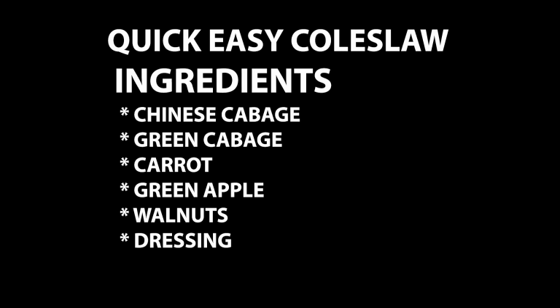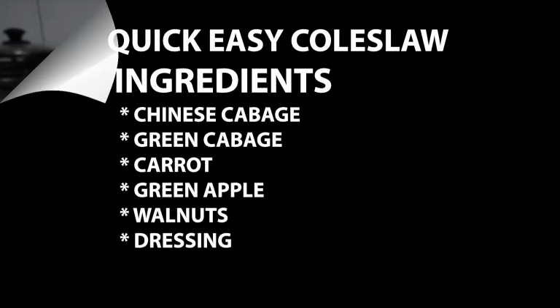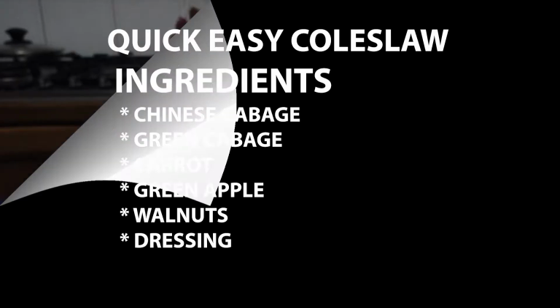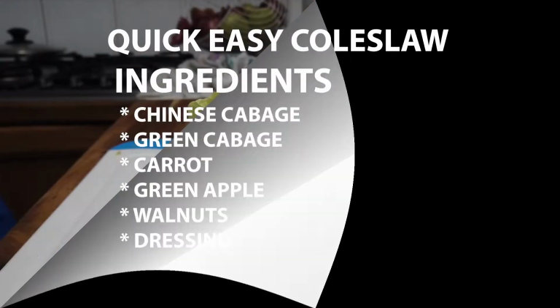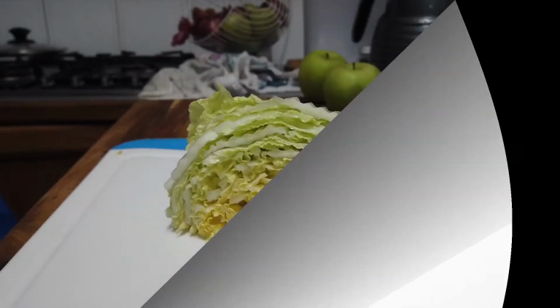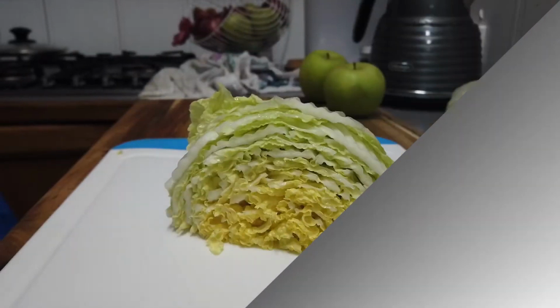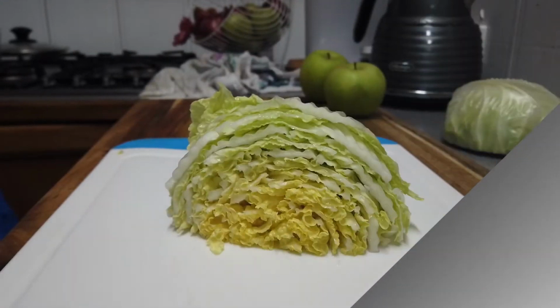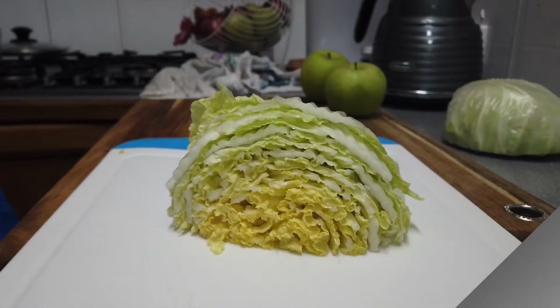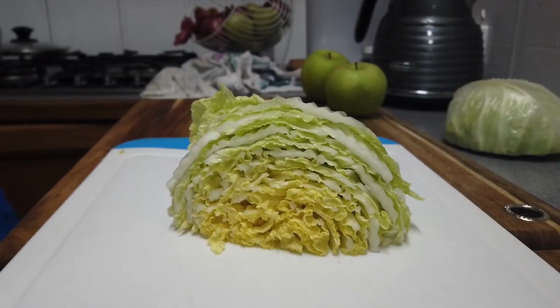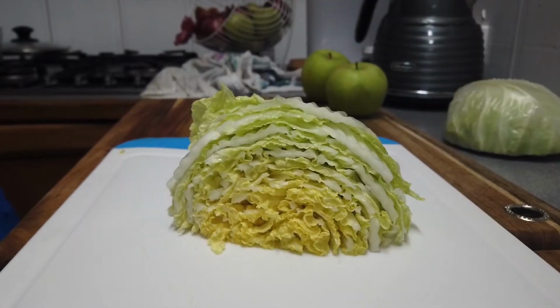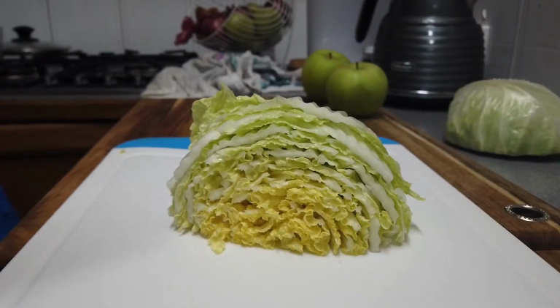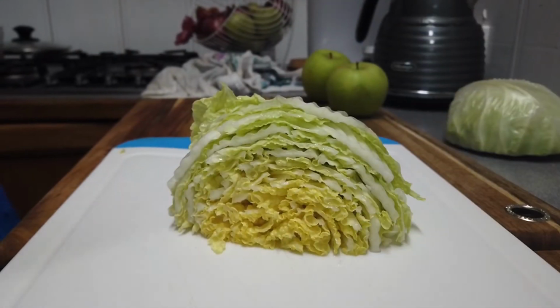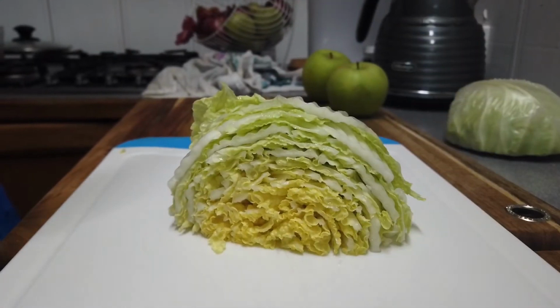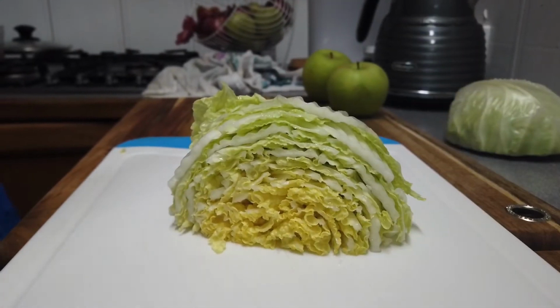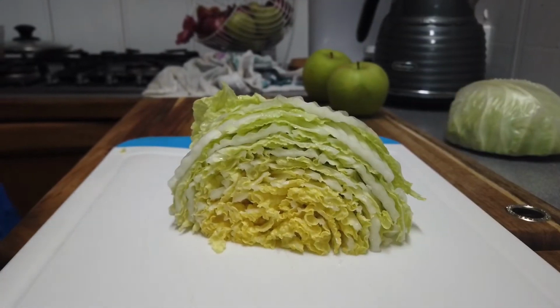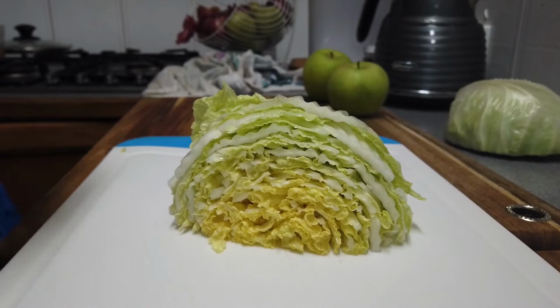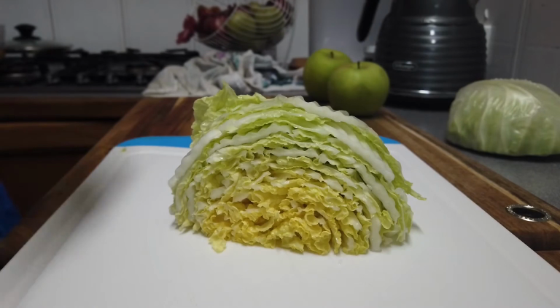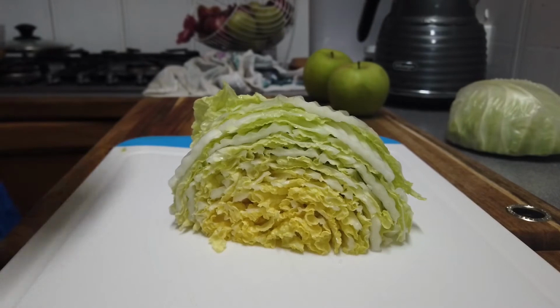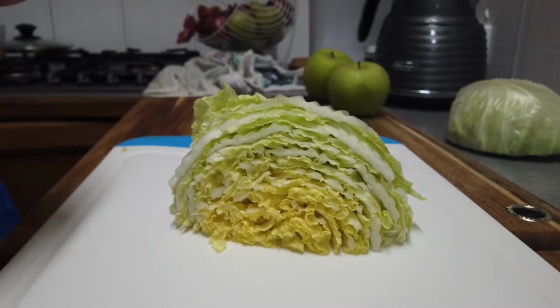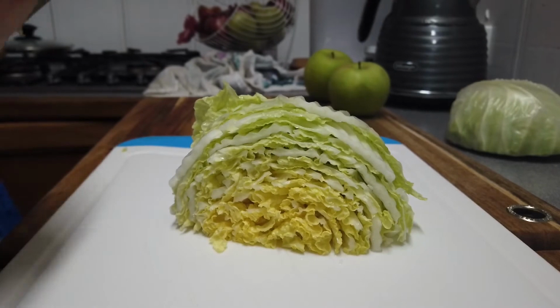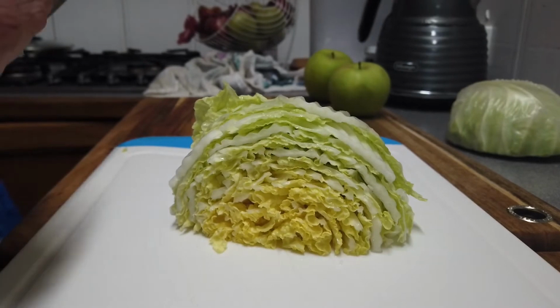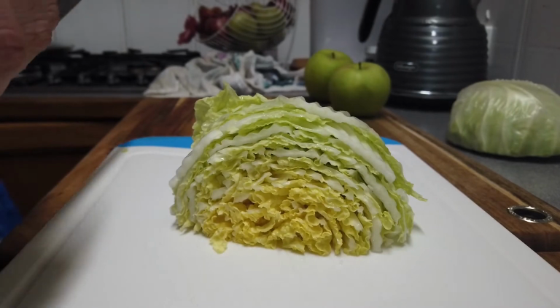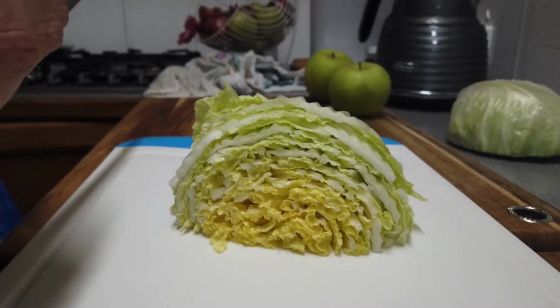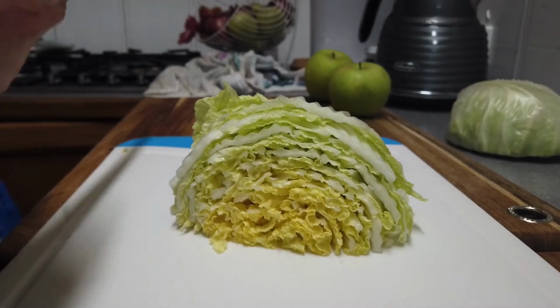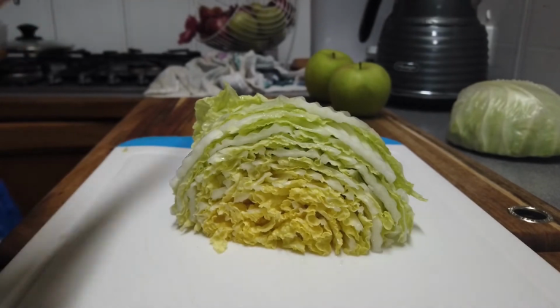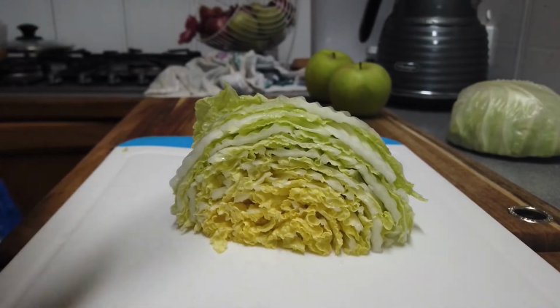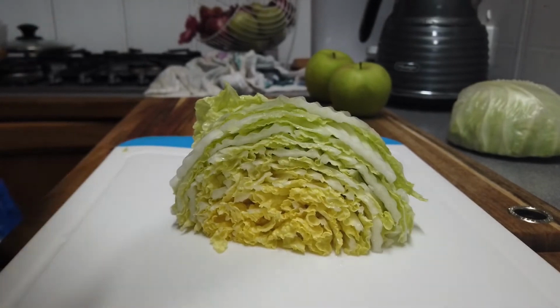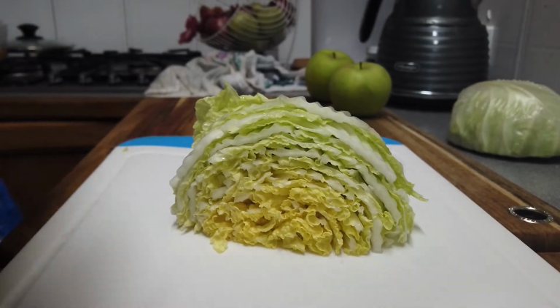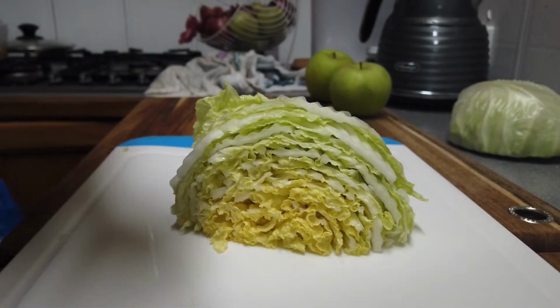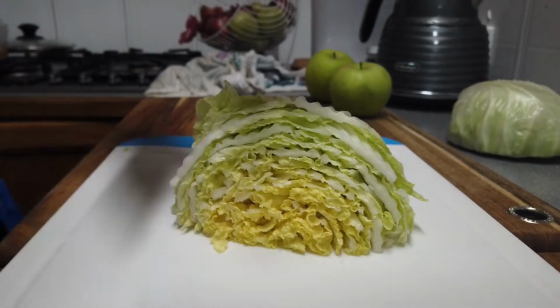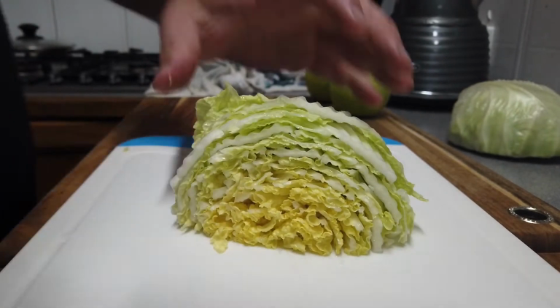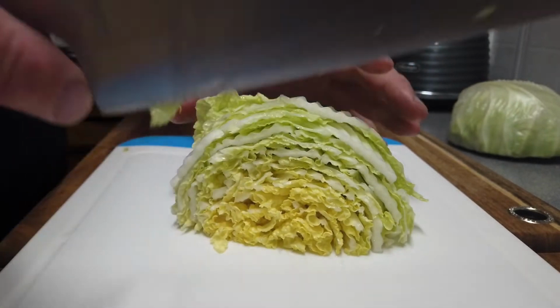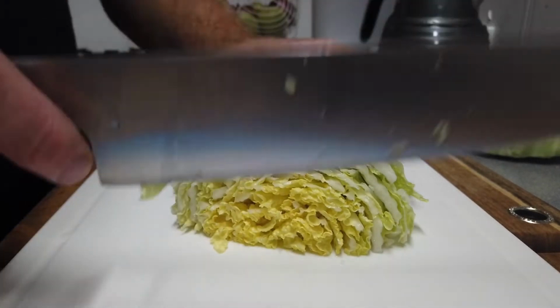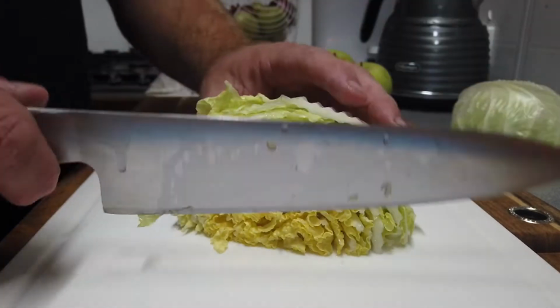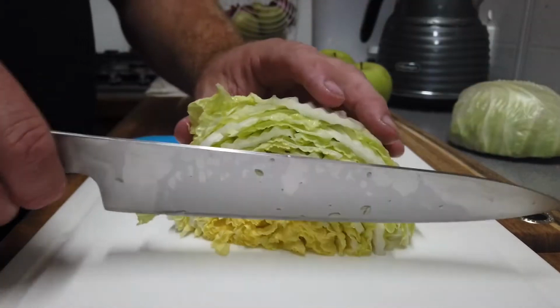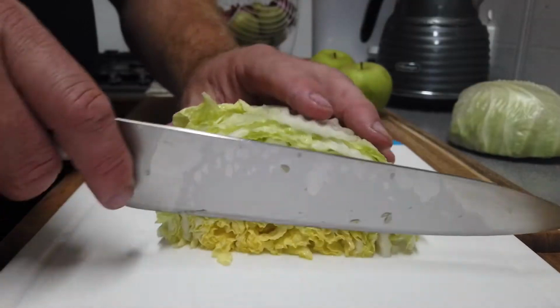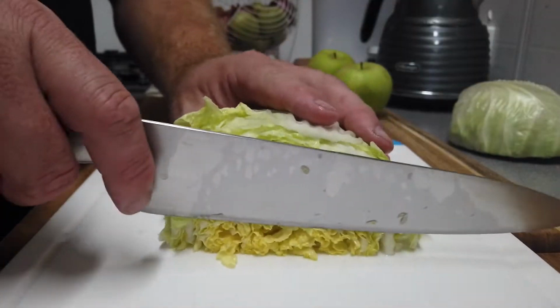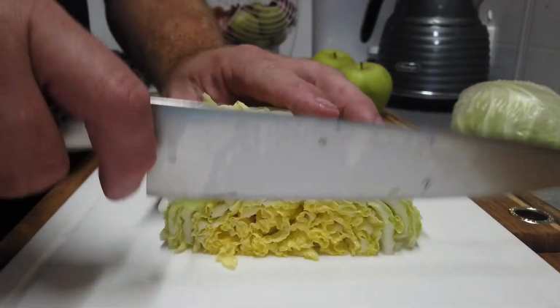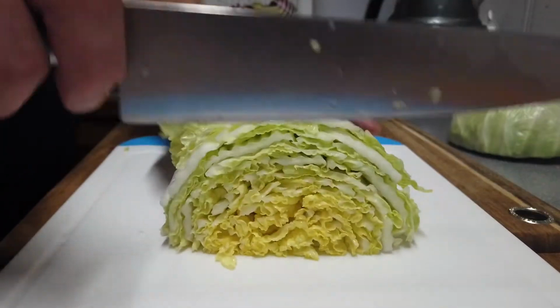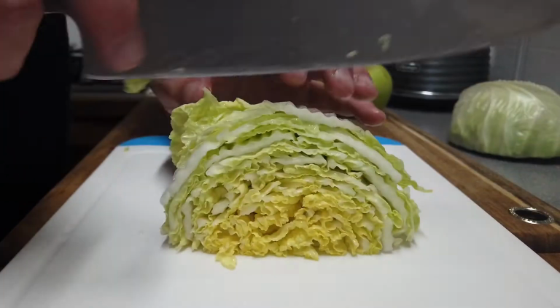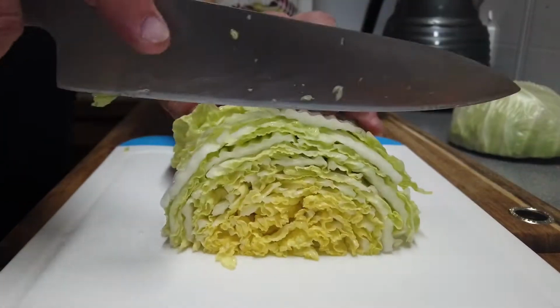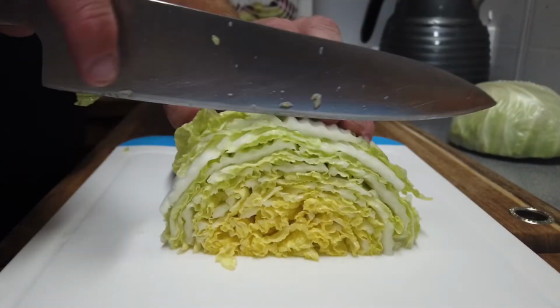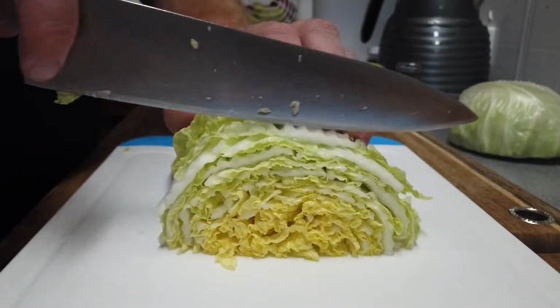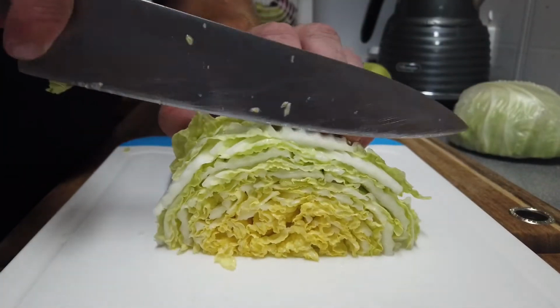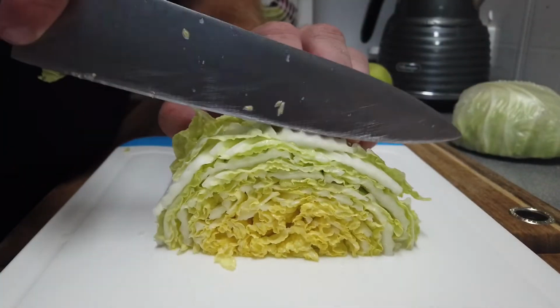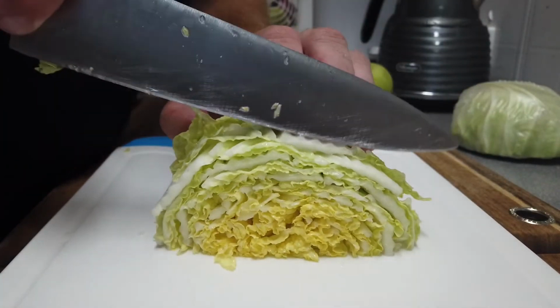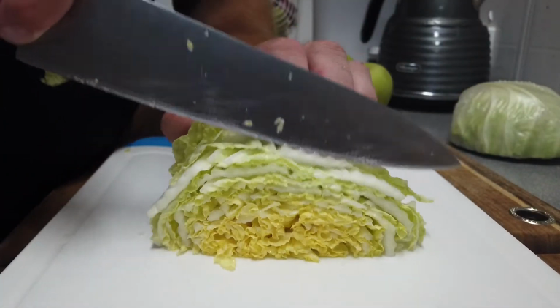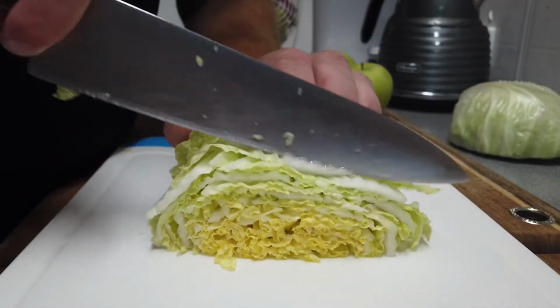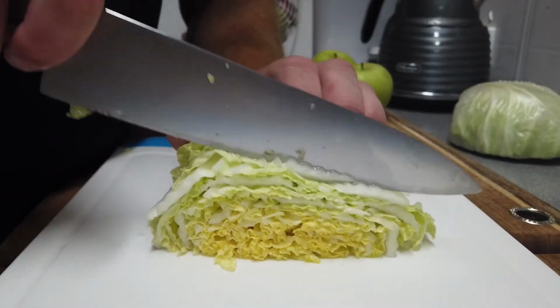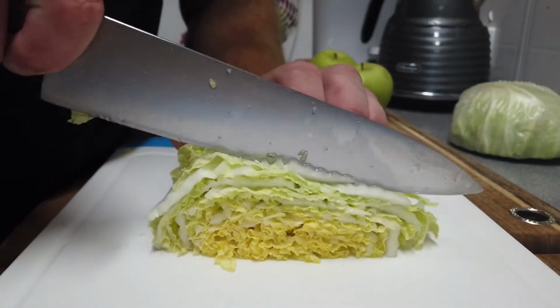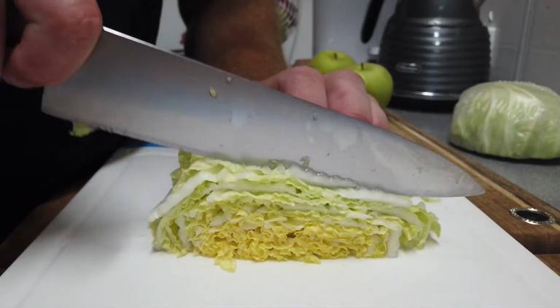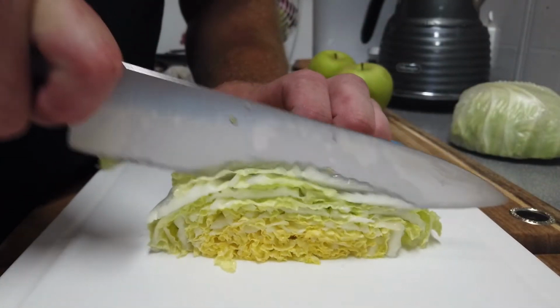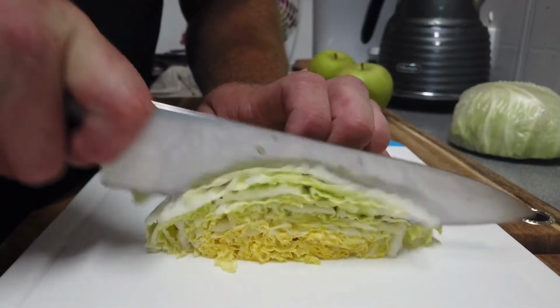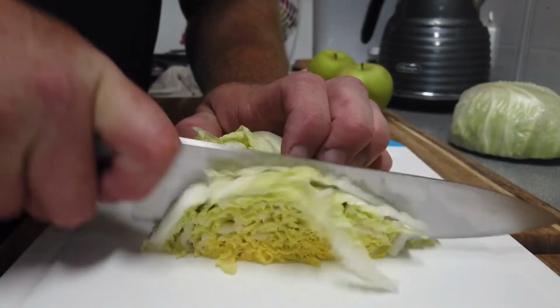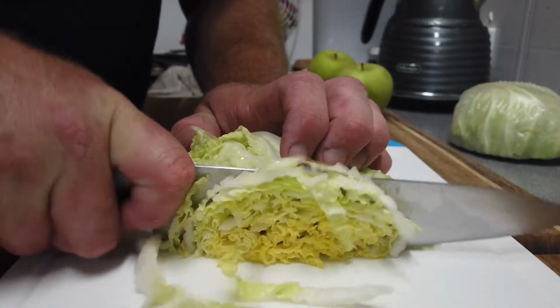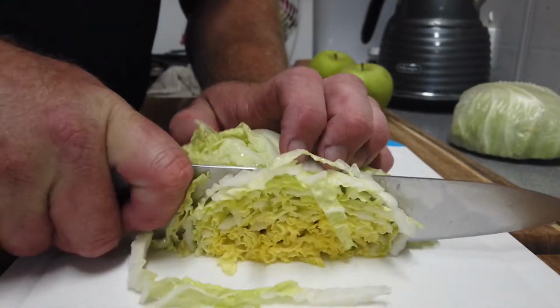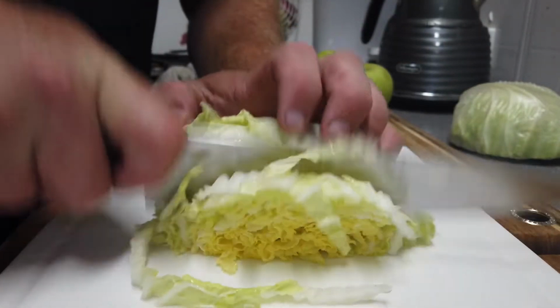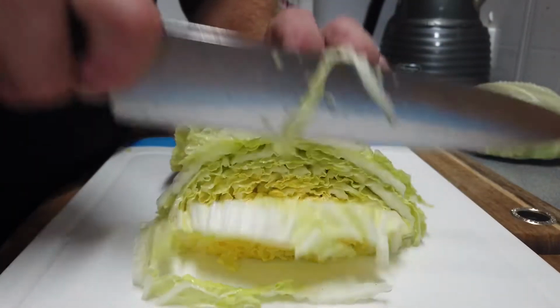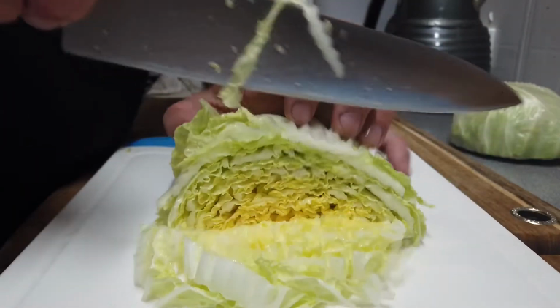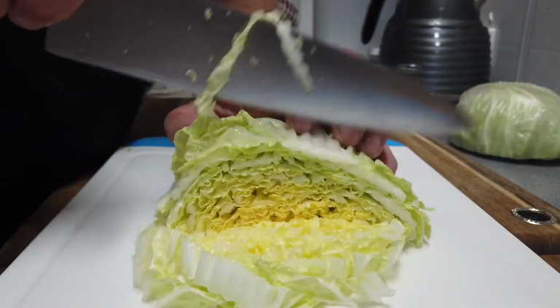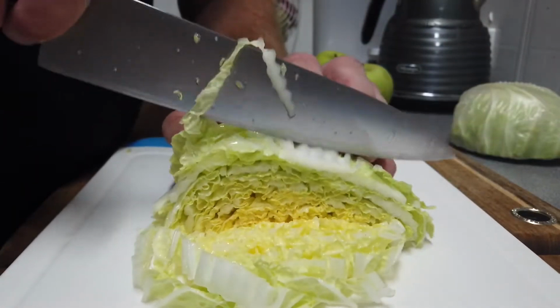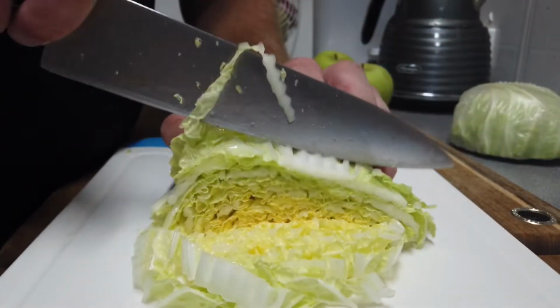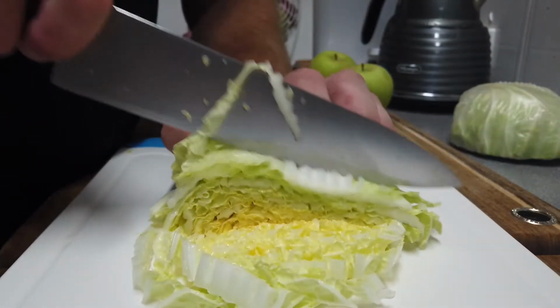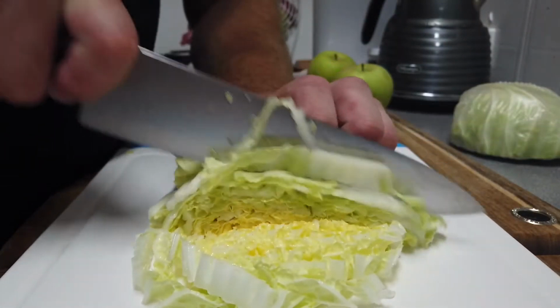Hey everybody, it's Nathan here from Bowview BBQ. I'm going to show you a 2-minute coleslaw — it's a side dish that everybody needs with their barbecue.